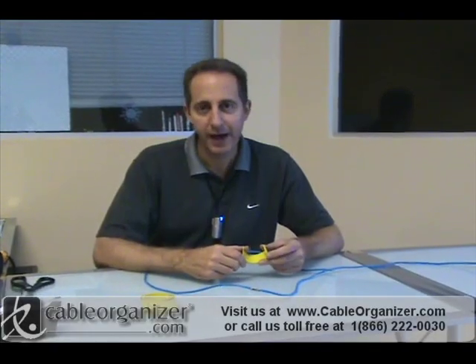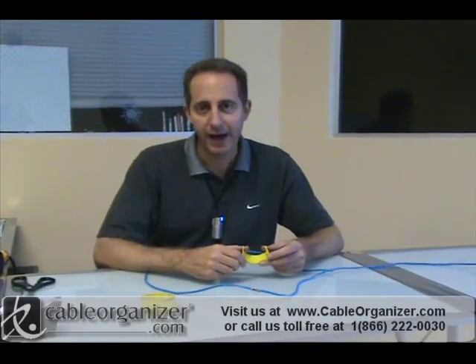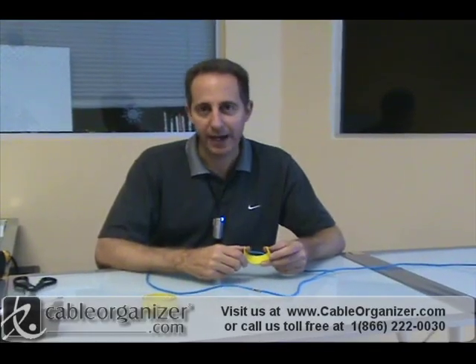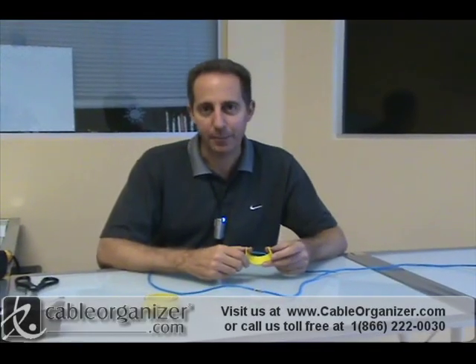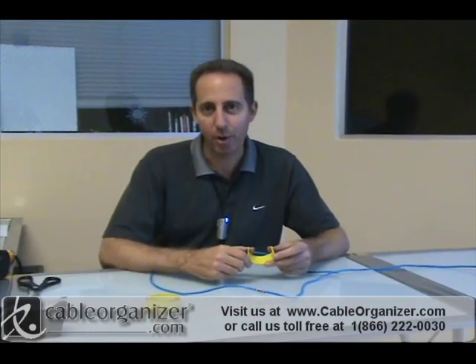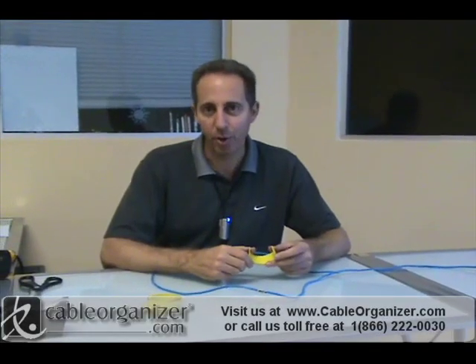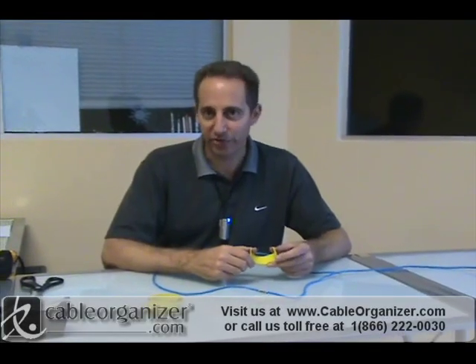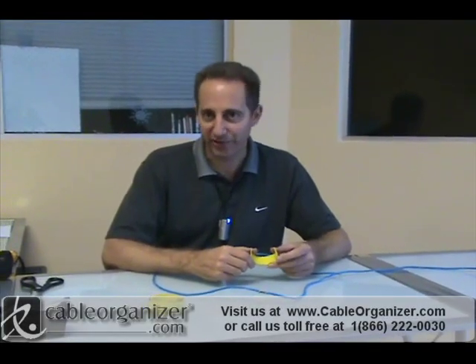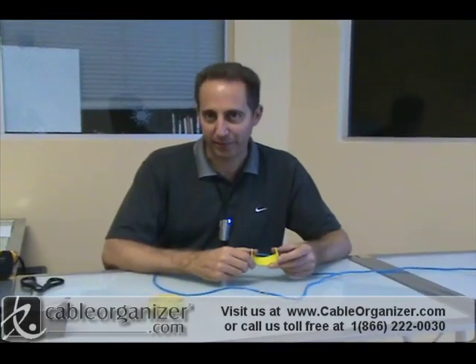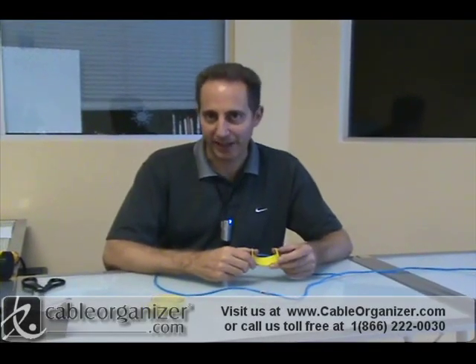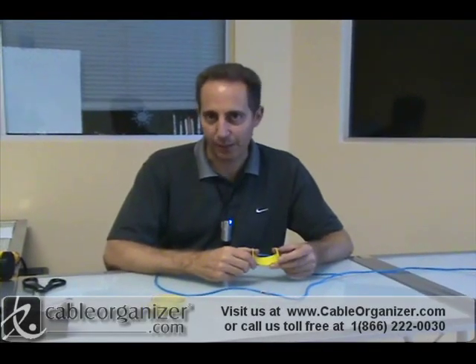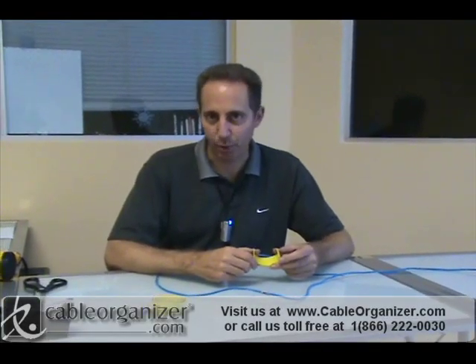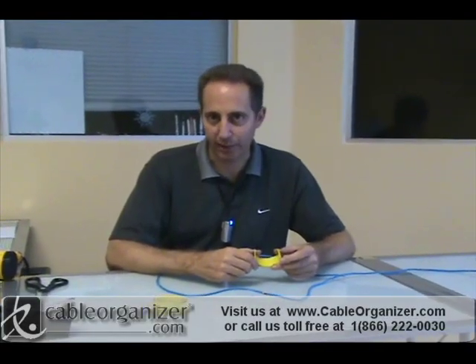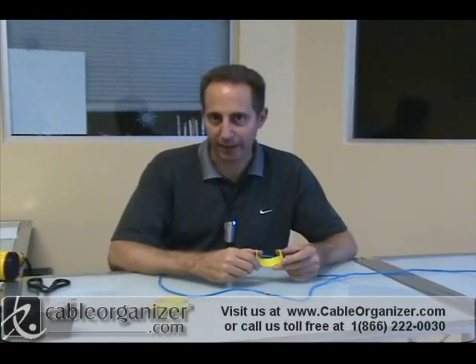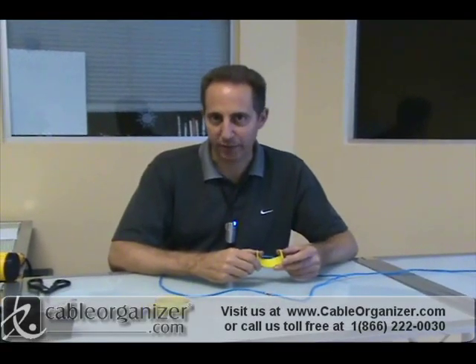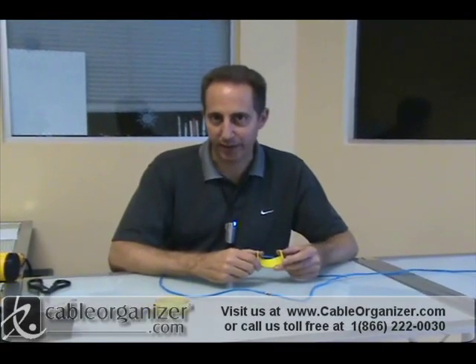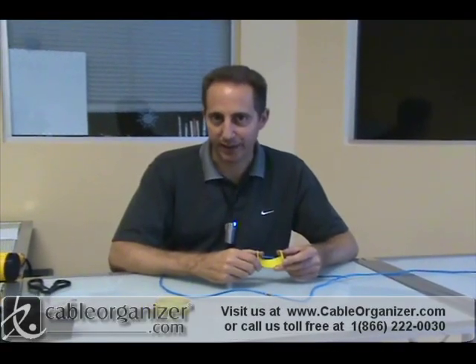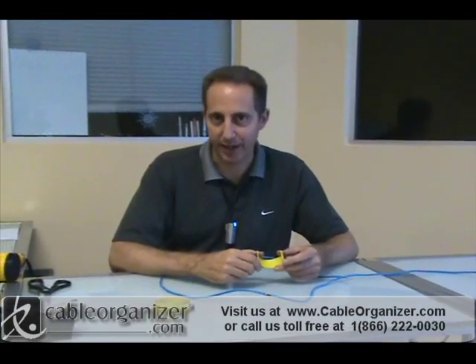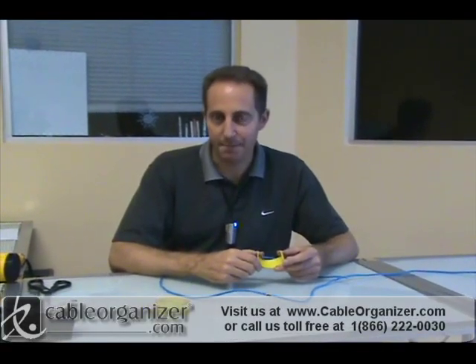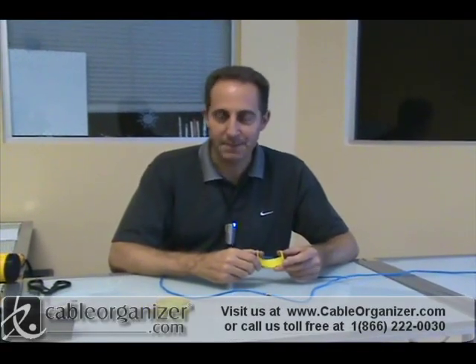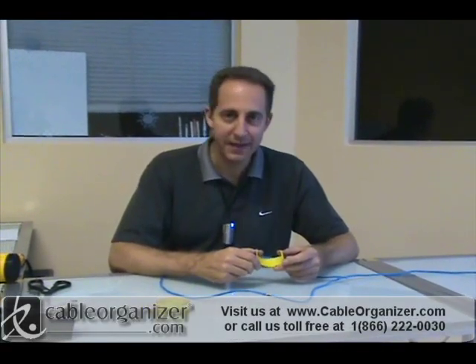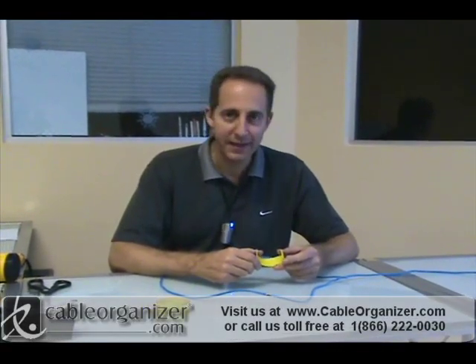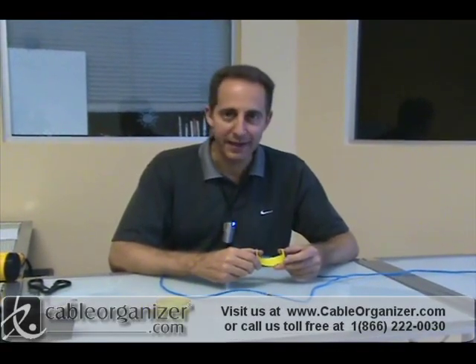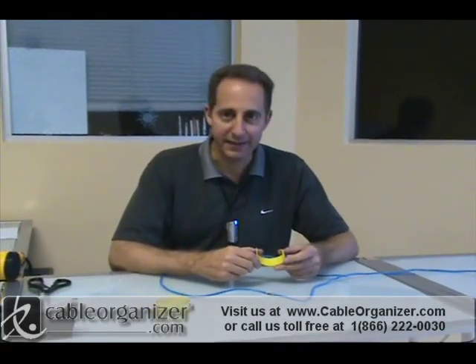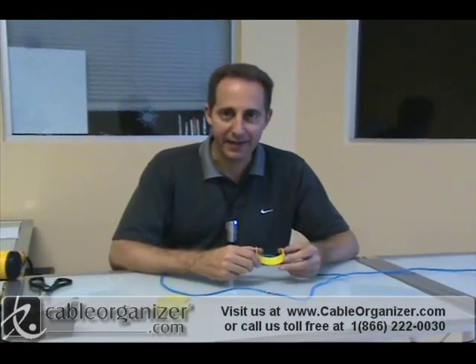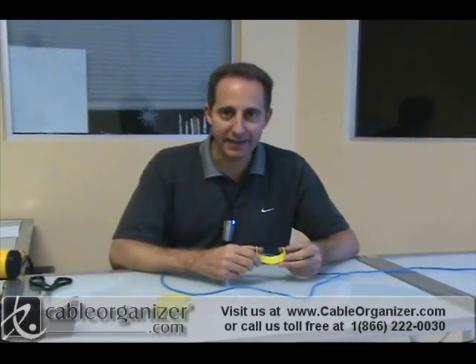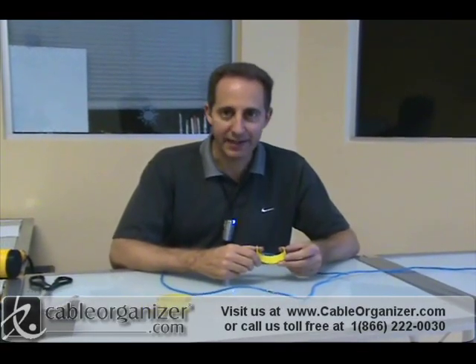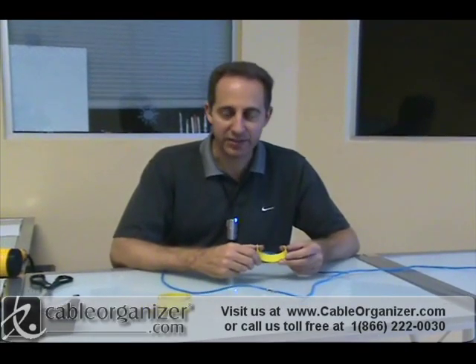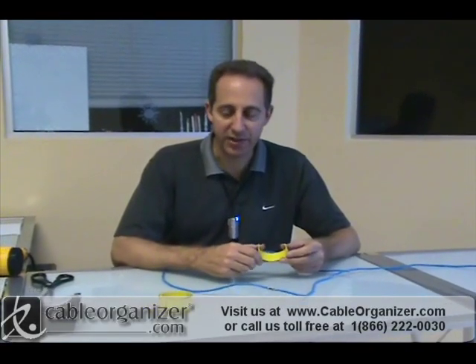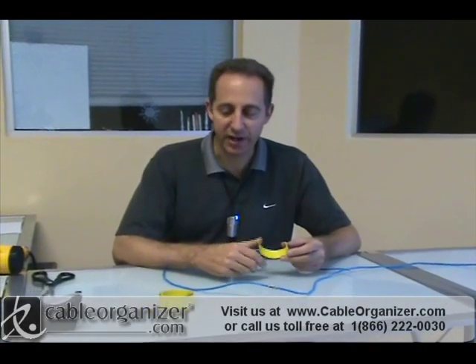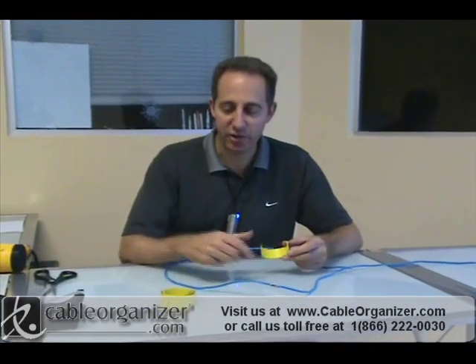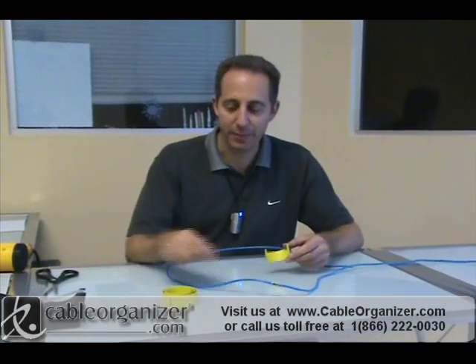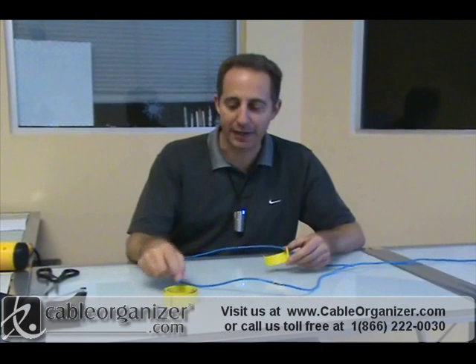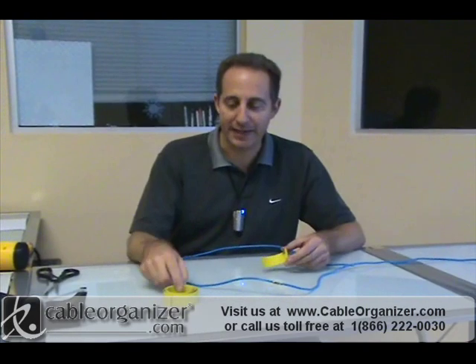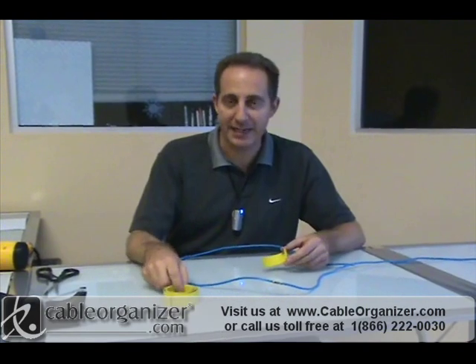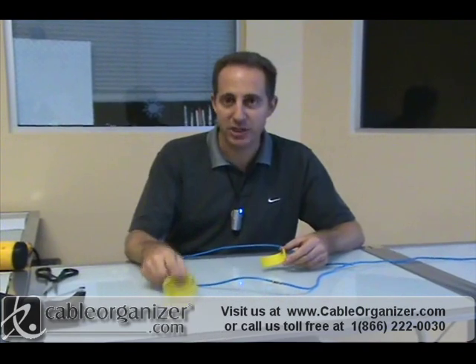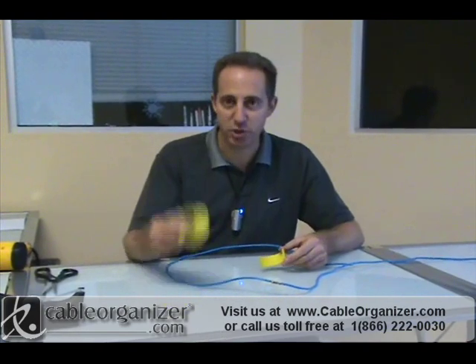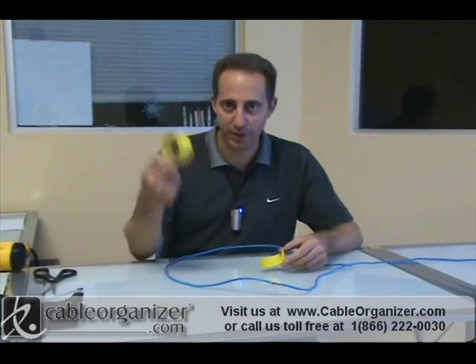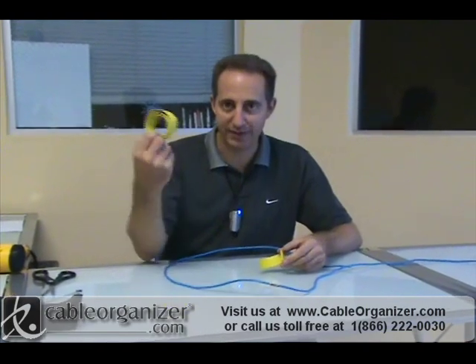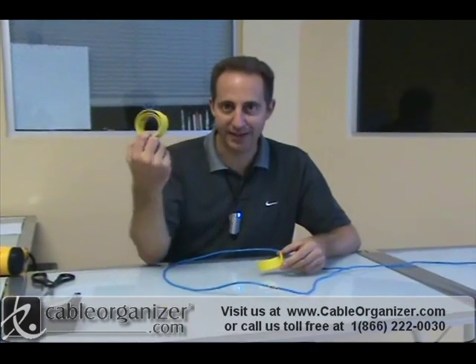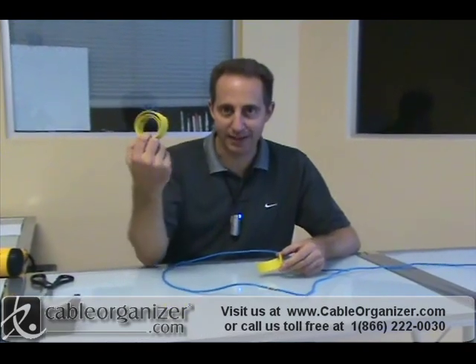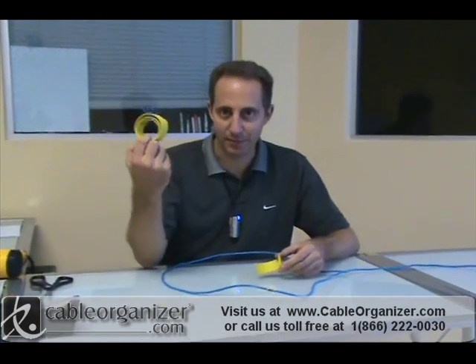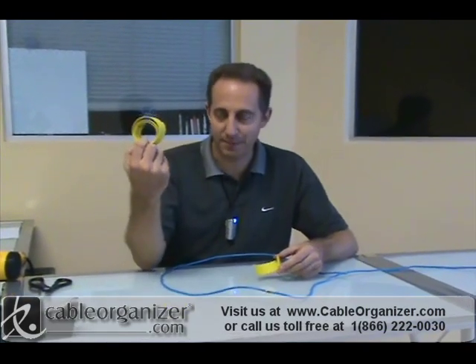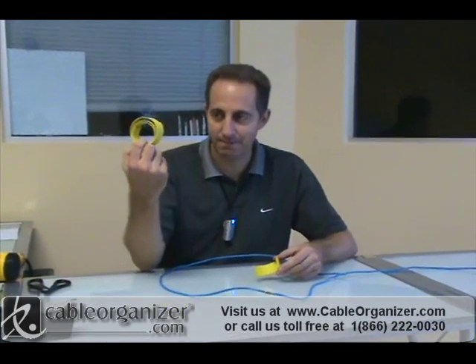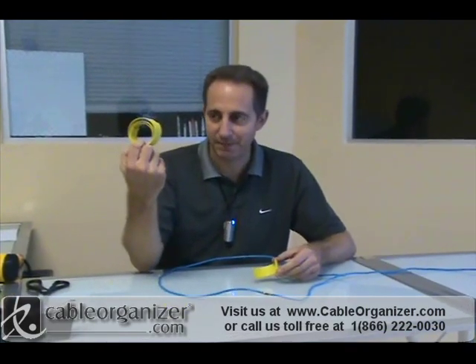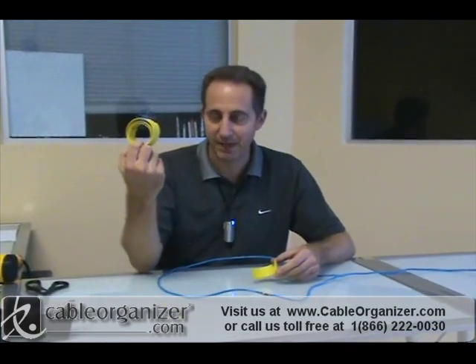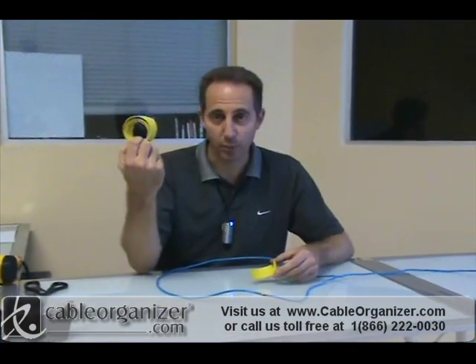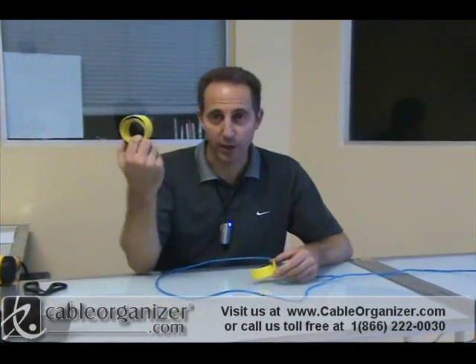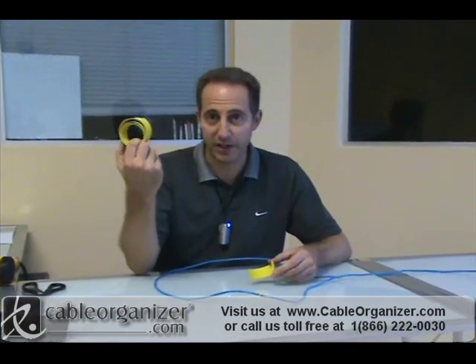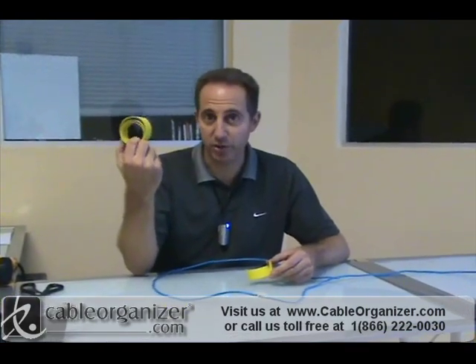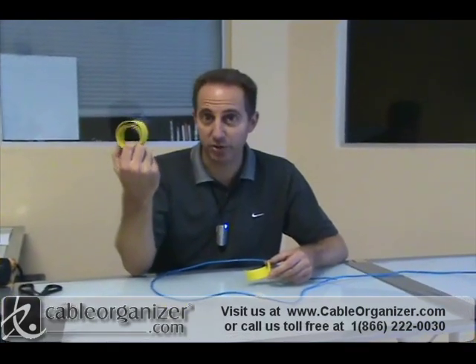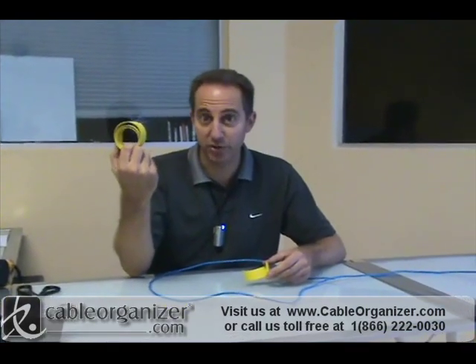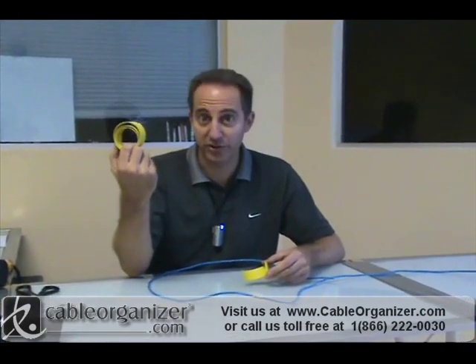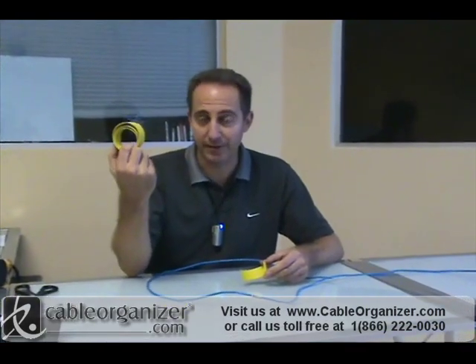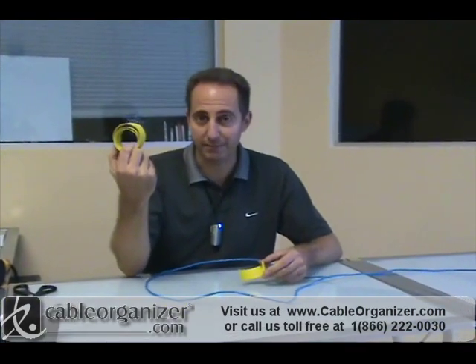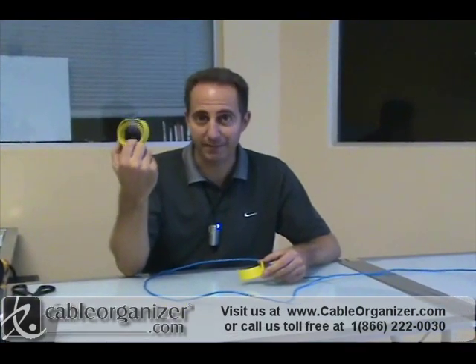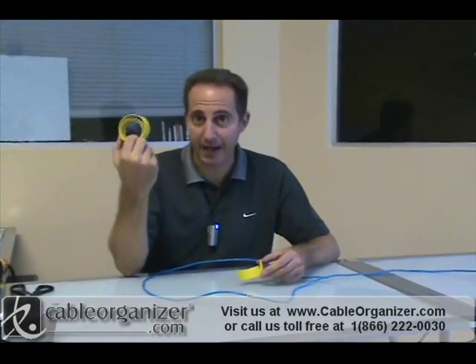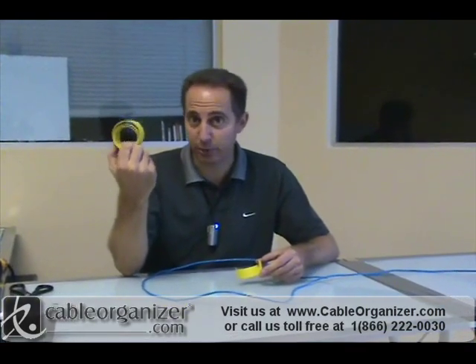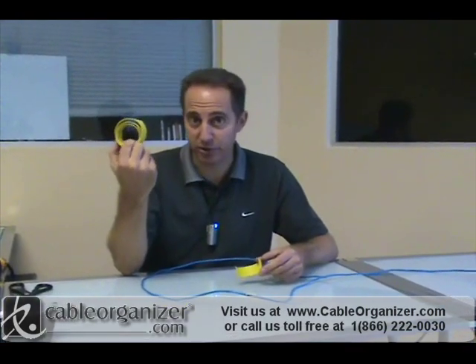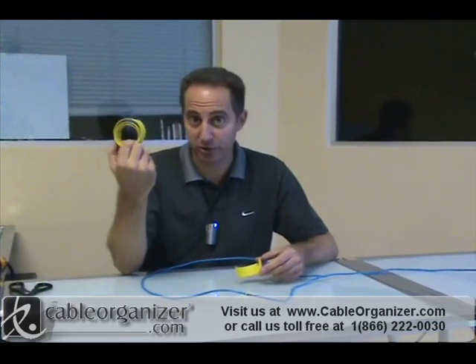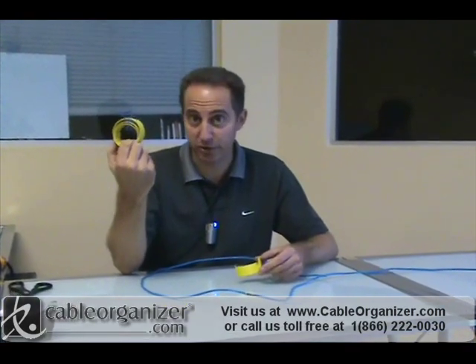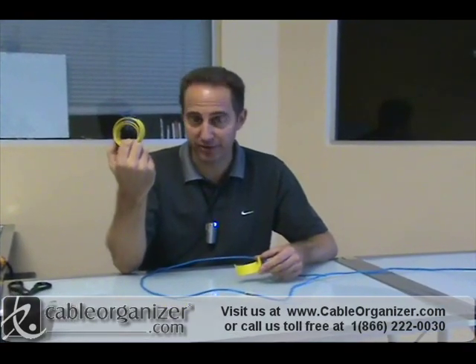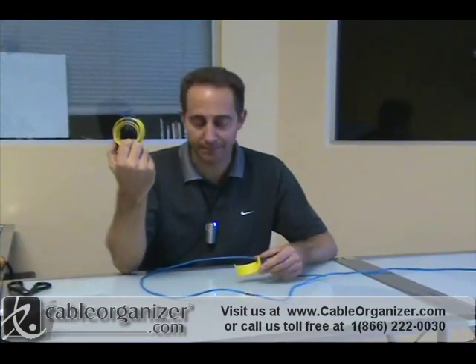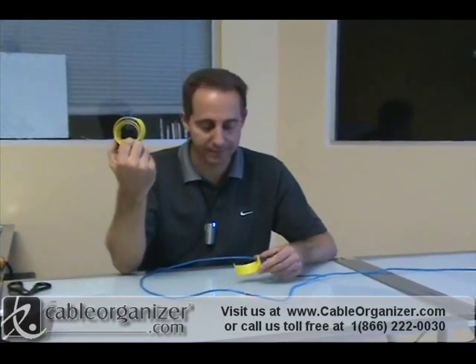Hi, I'm Paul Holstein with CableOrganizer.com, and today I'd like to talk to you about heat shrink tape — why do you use it and how would you use it?